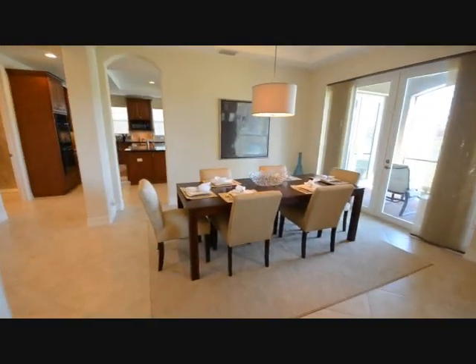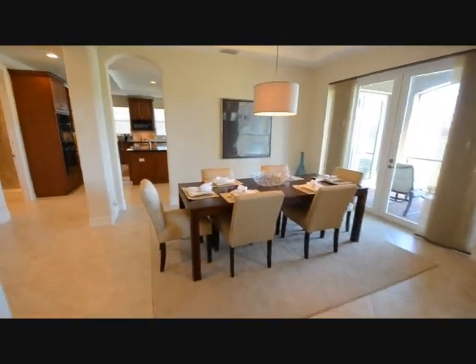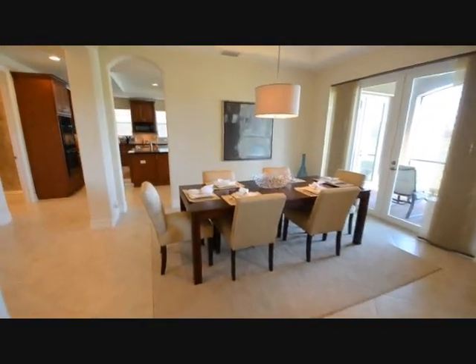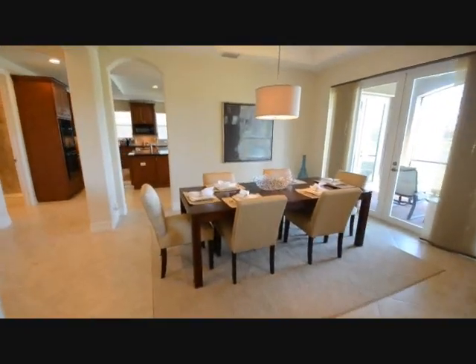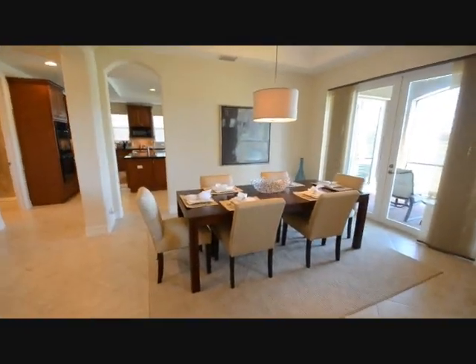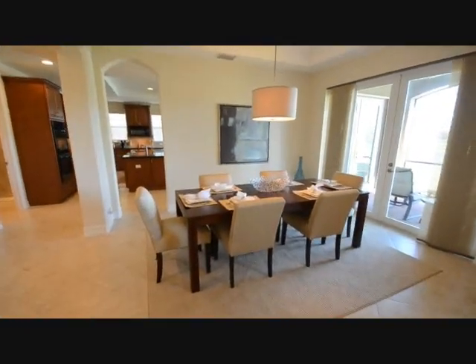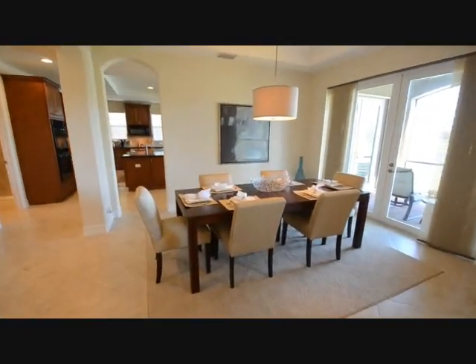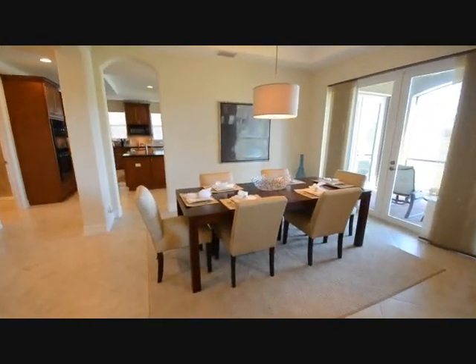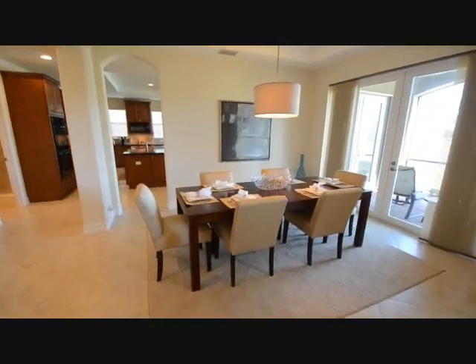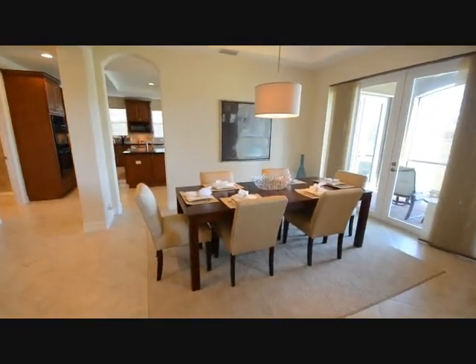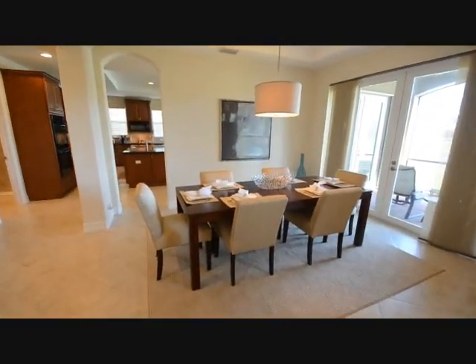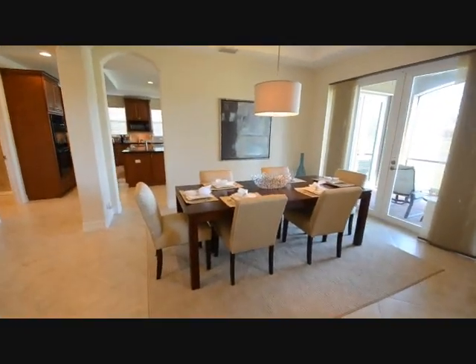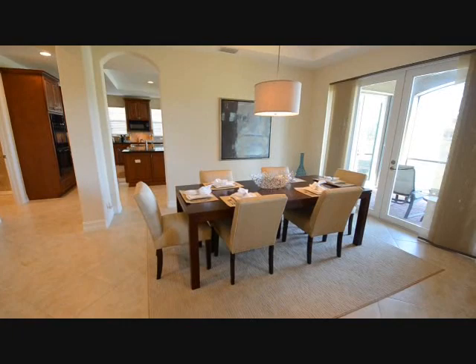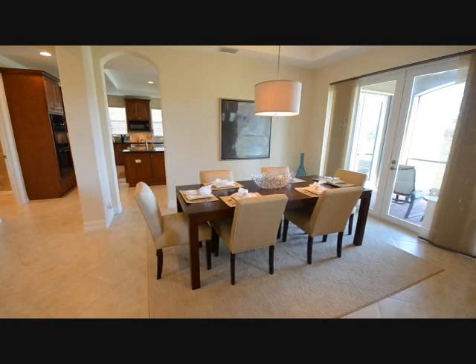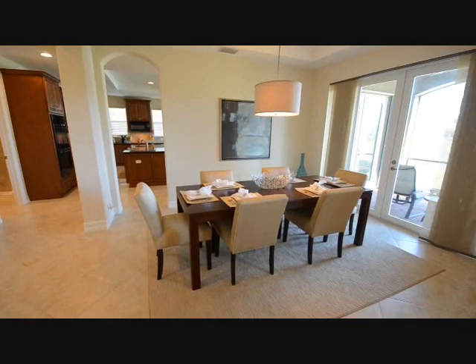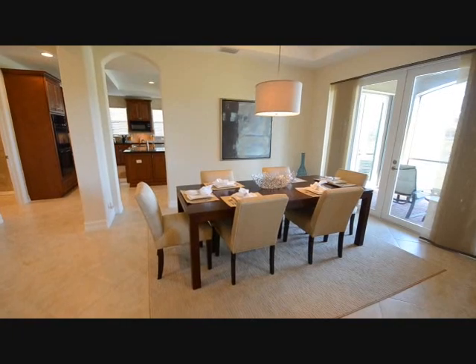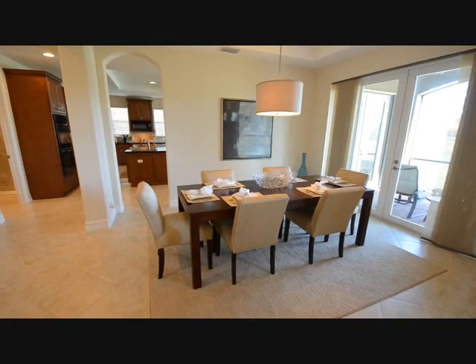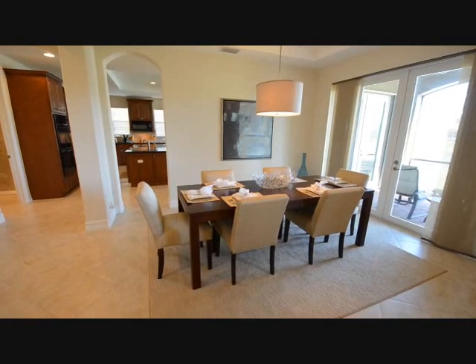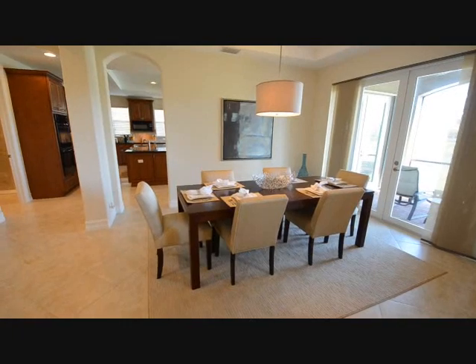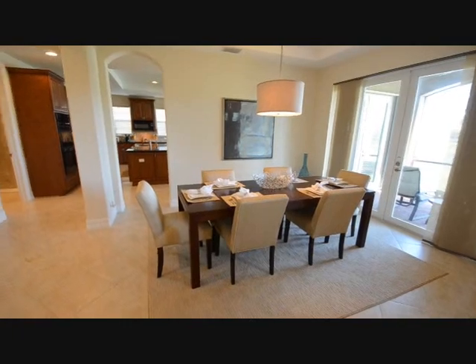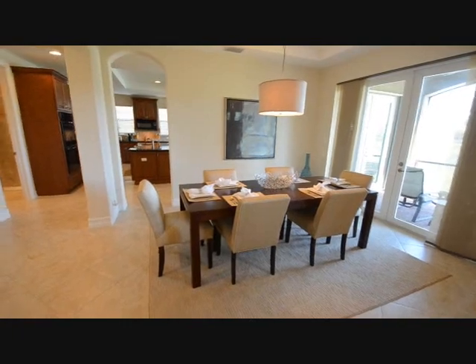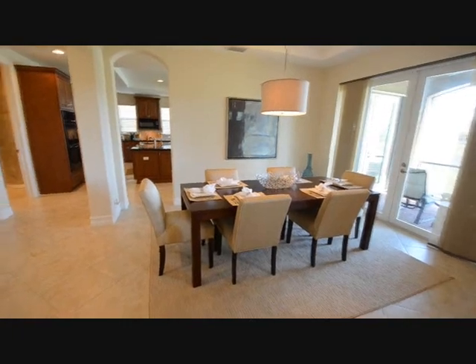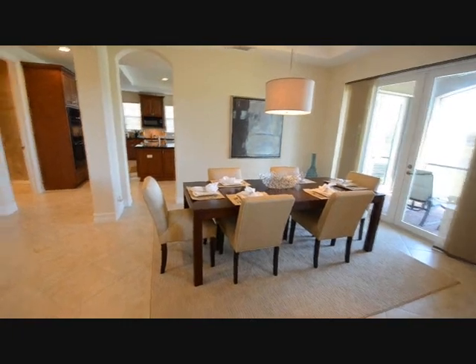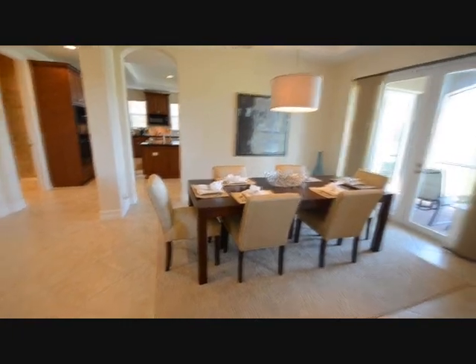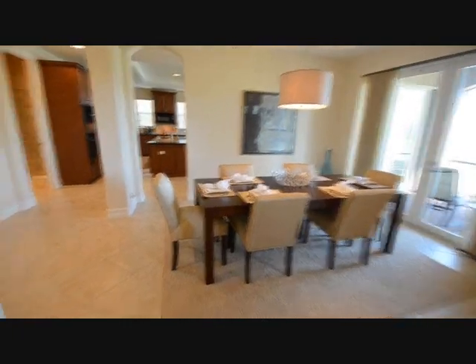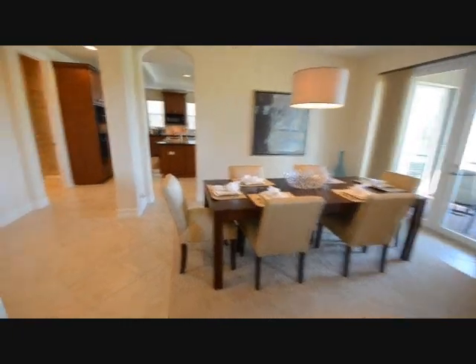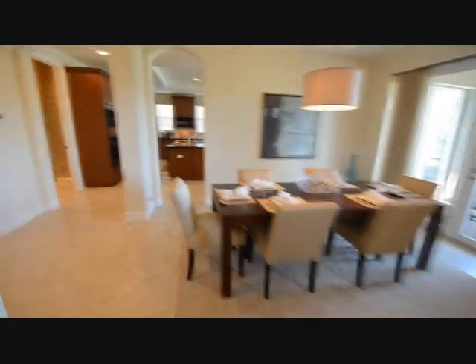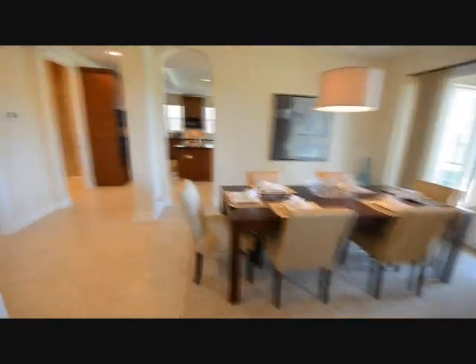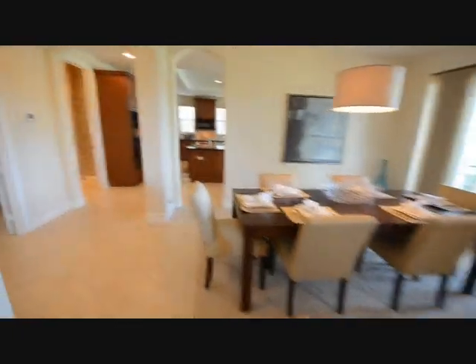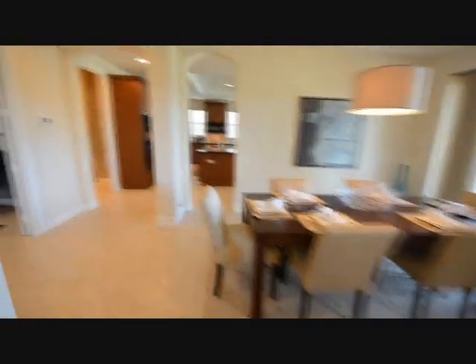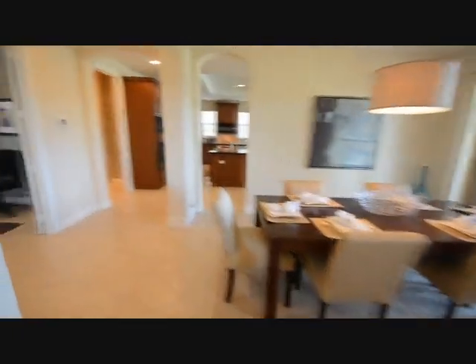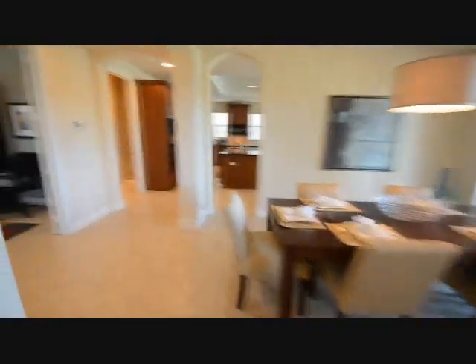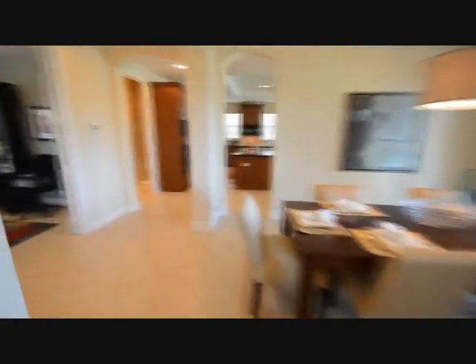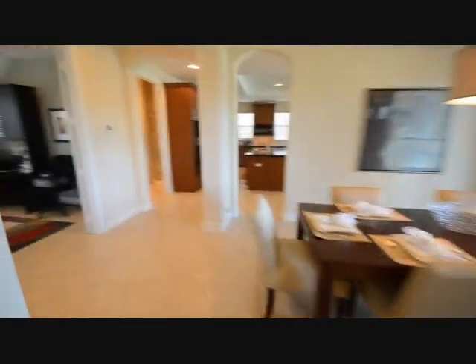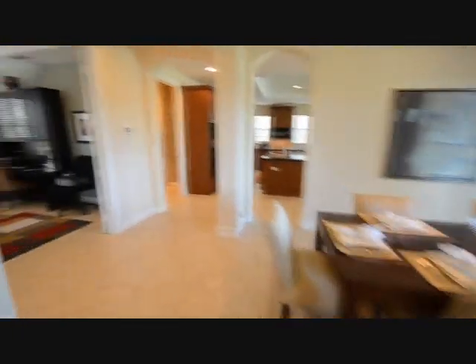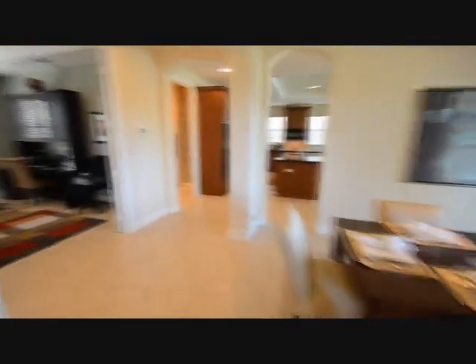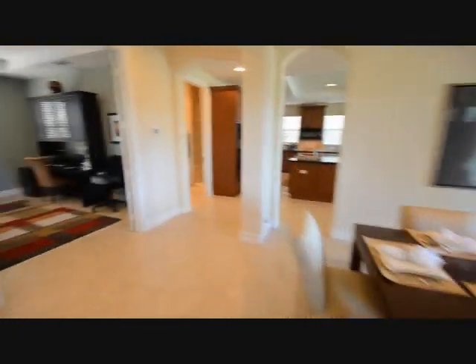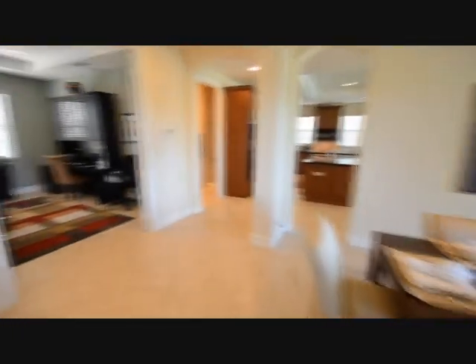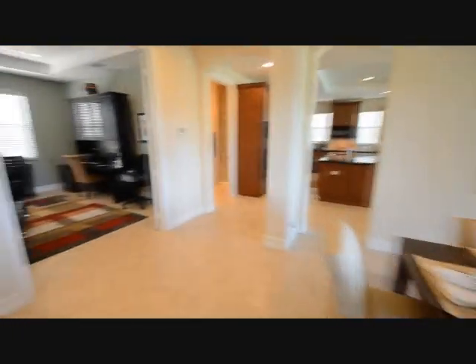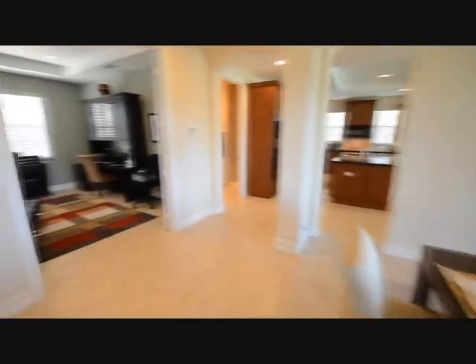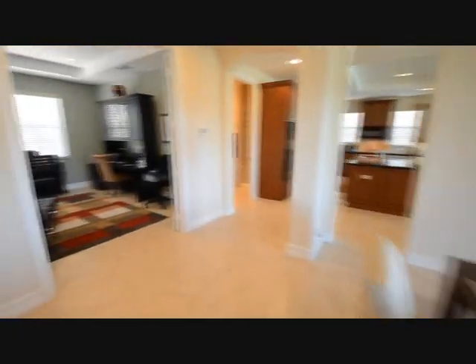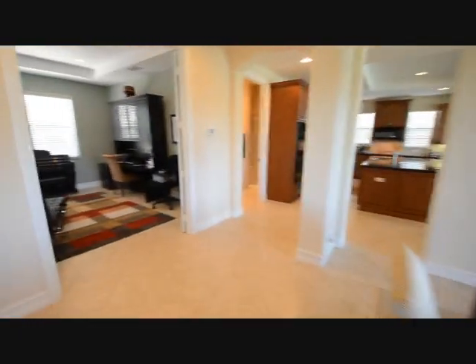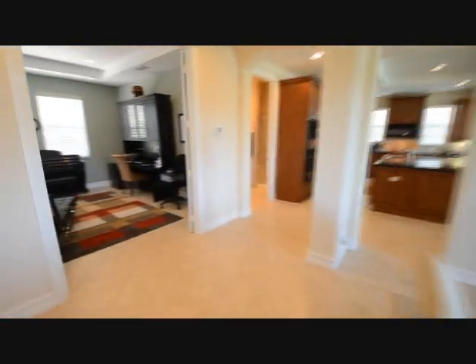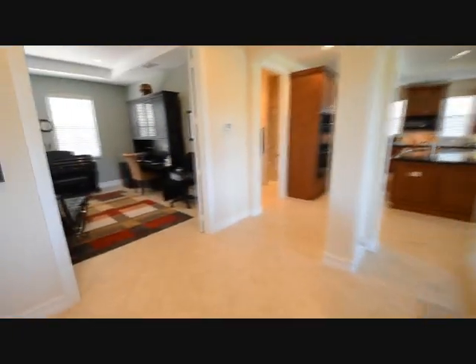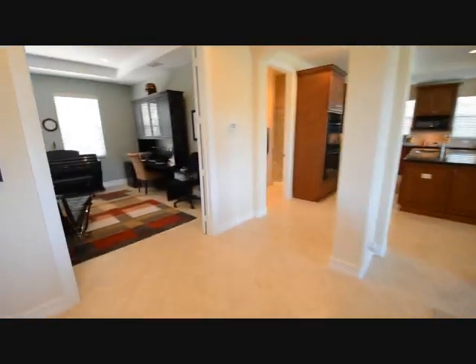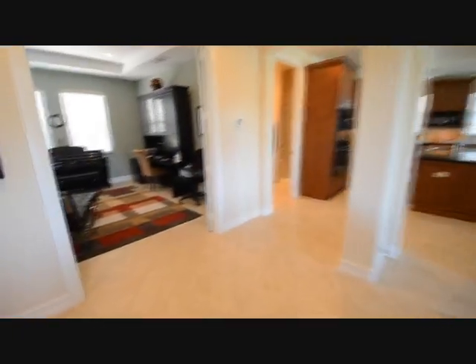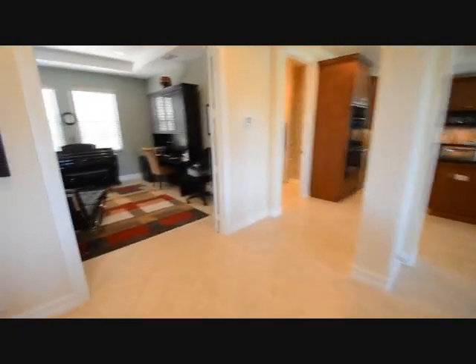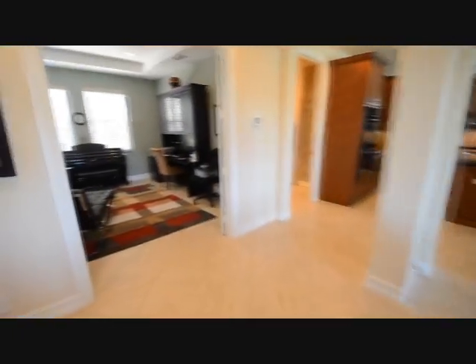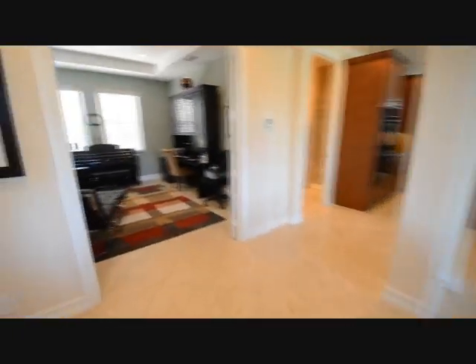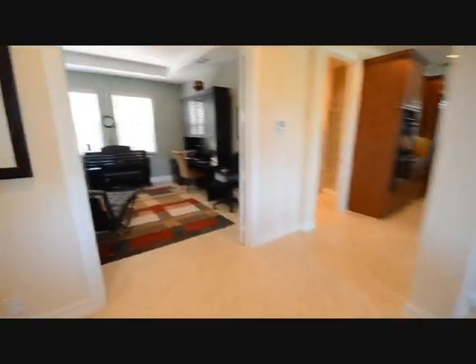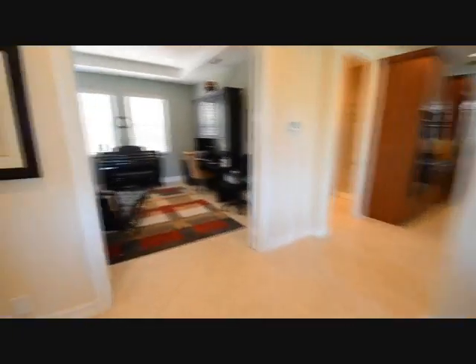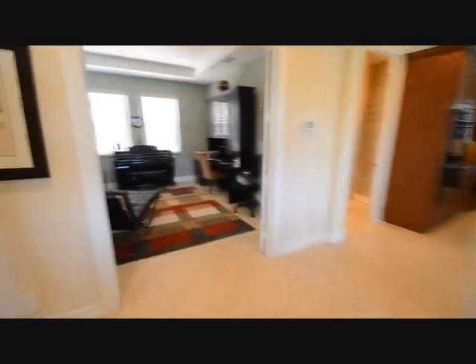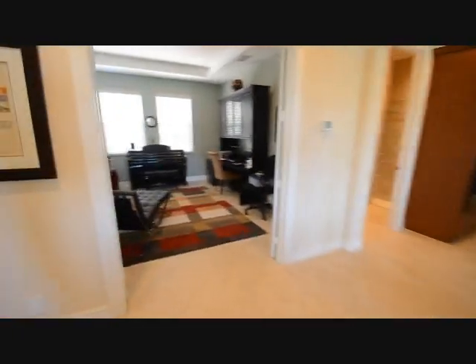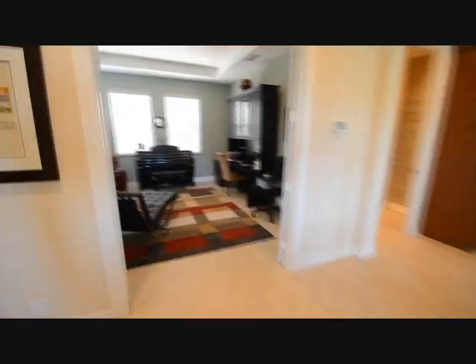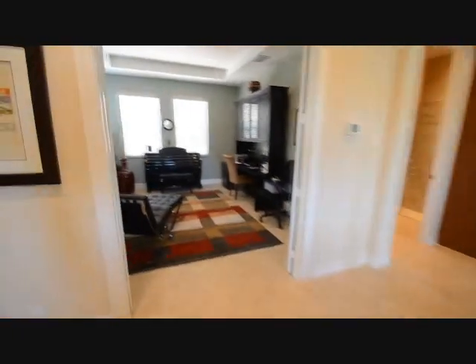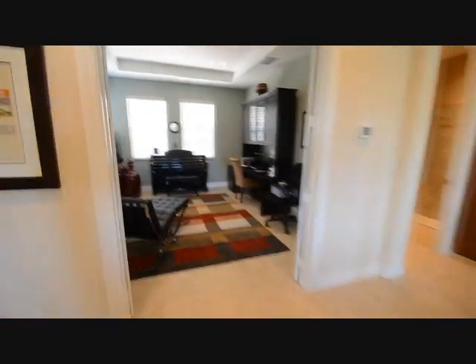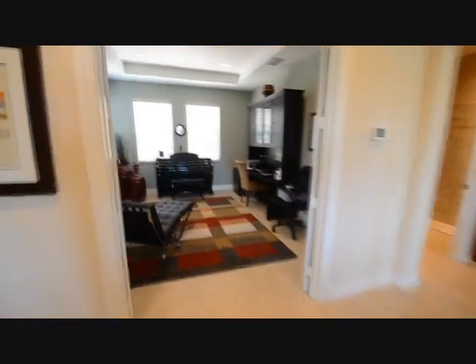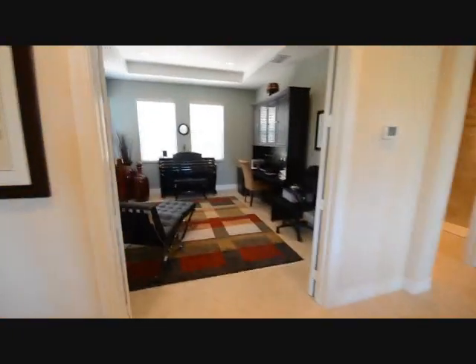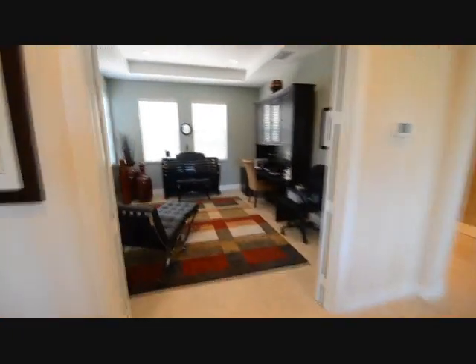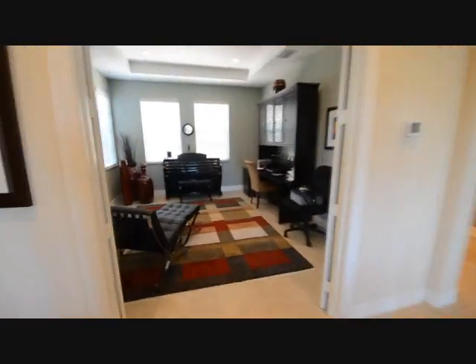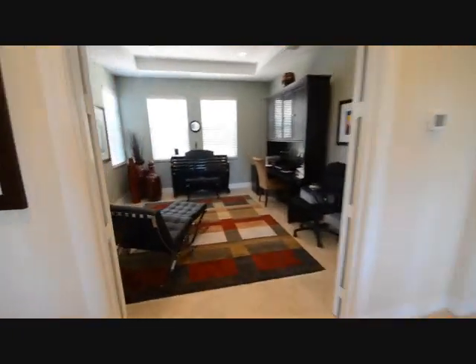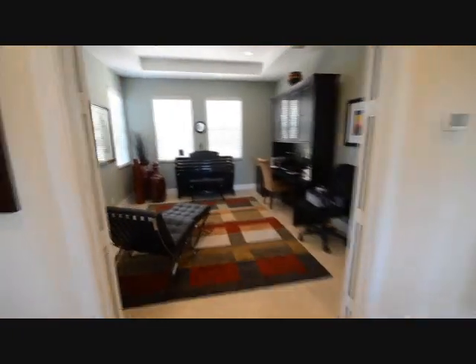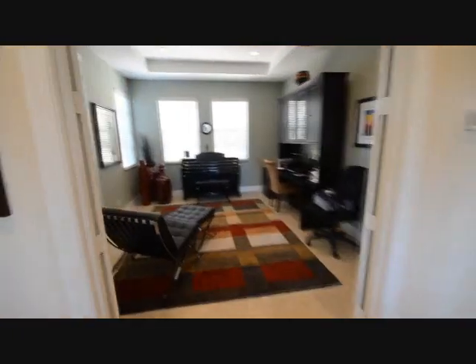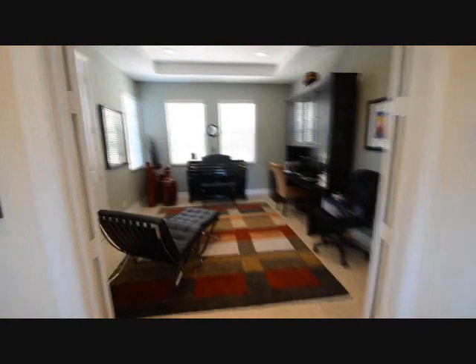Here is our formal dining area. Also notice the flooring — it's all tile throughout the entire first level of the house.